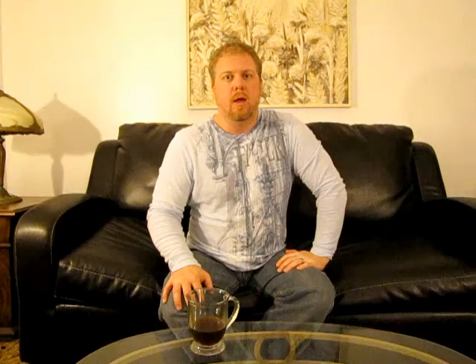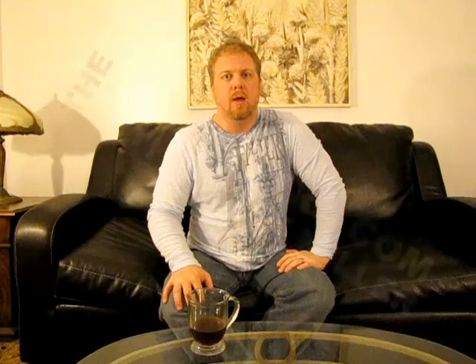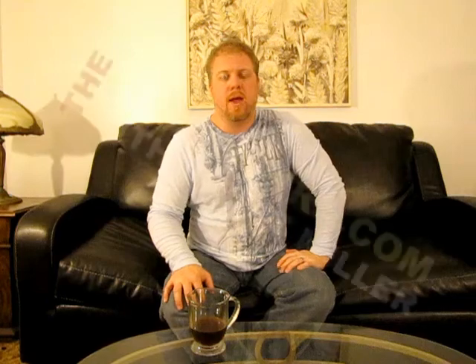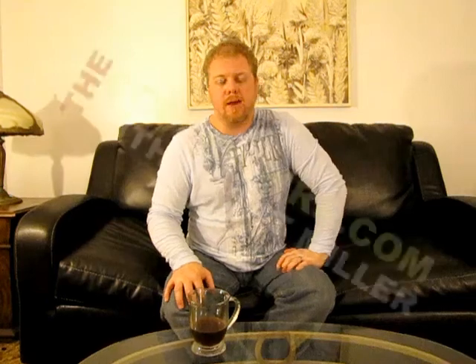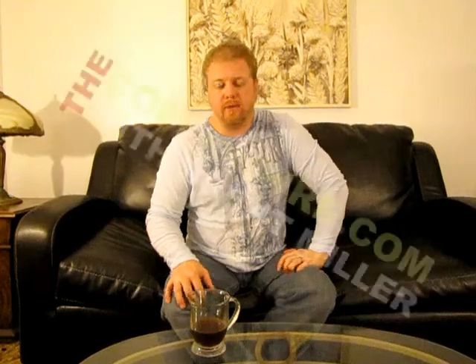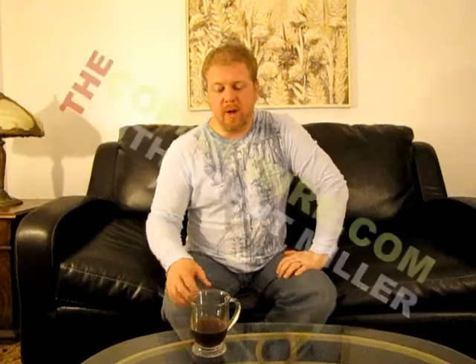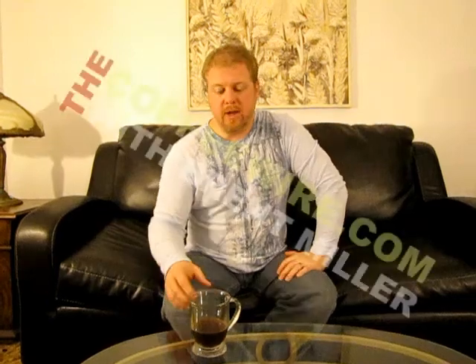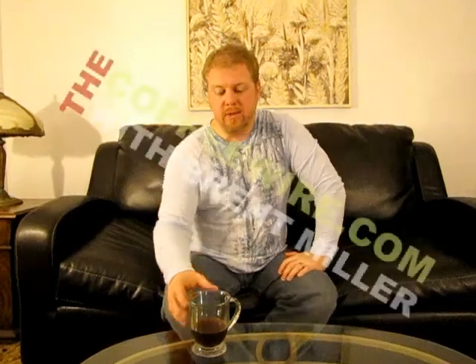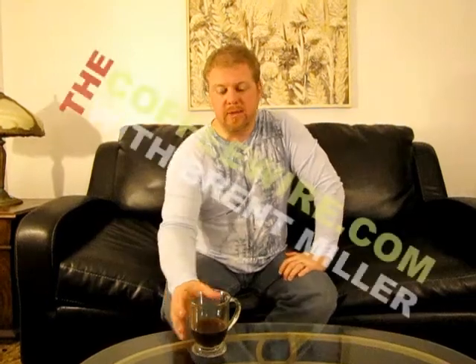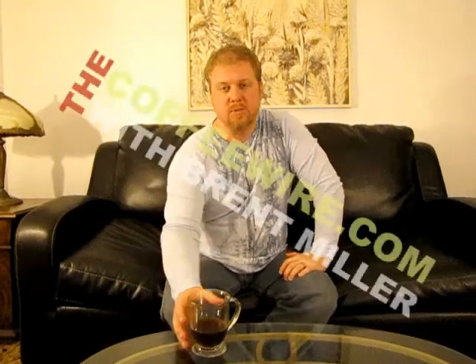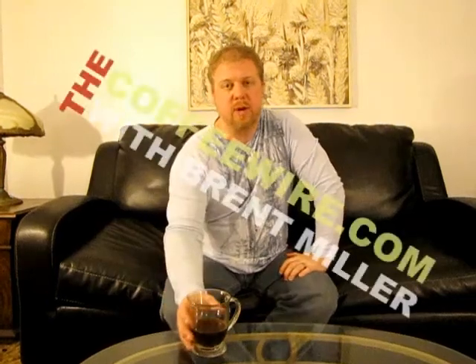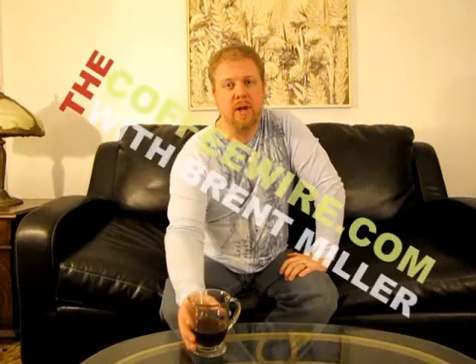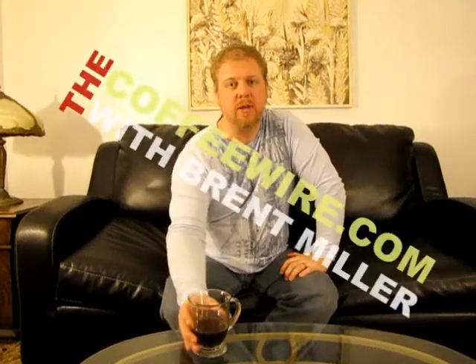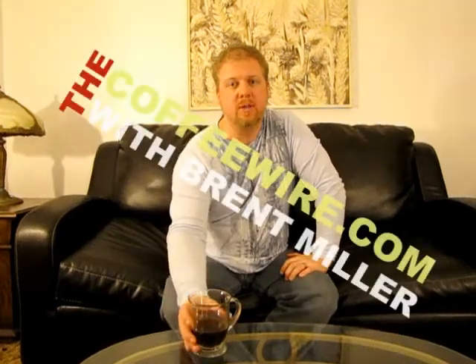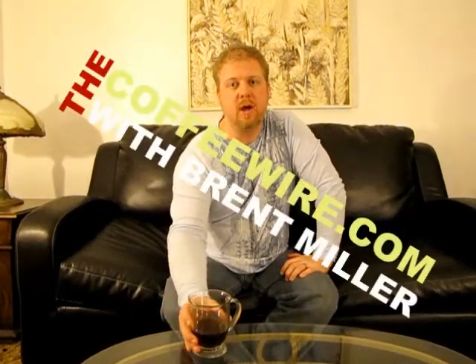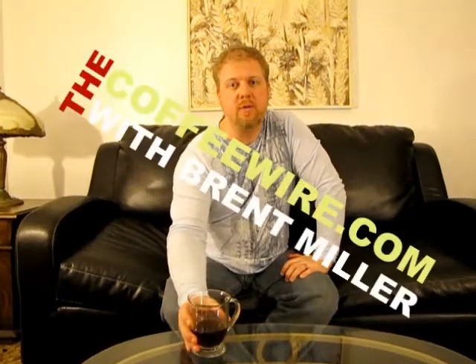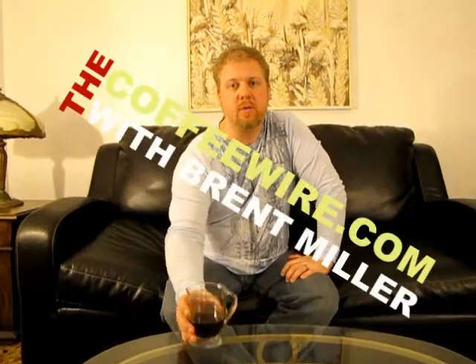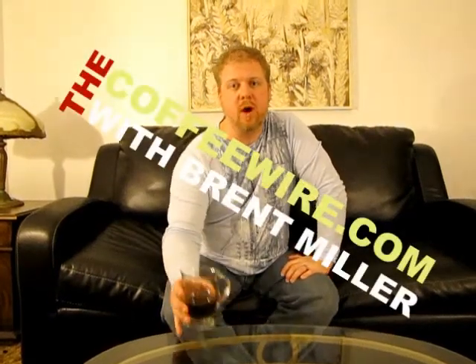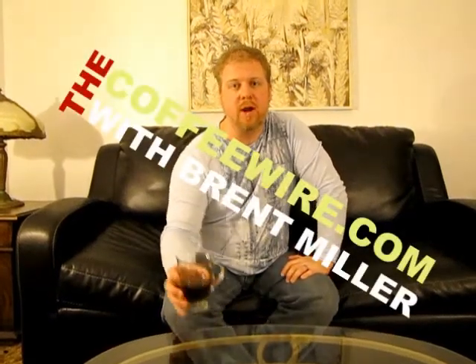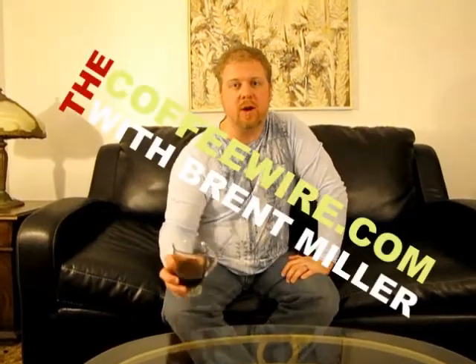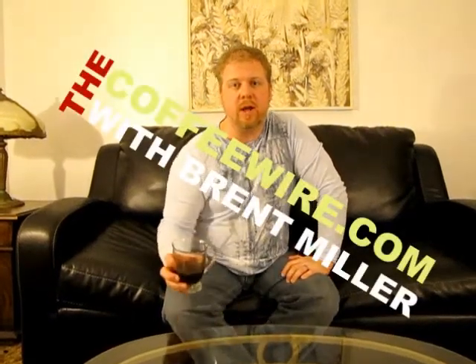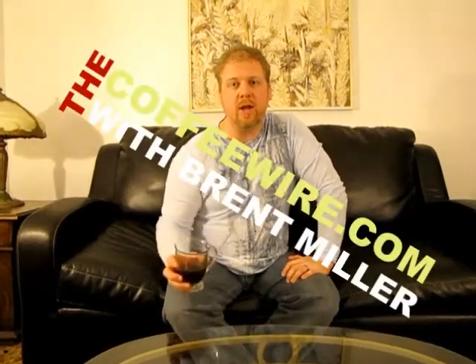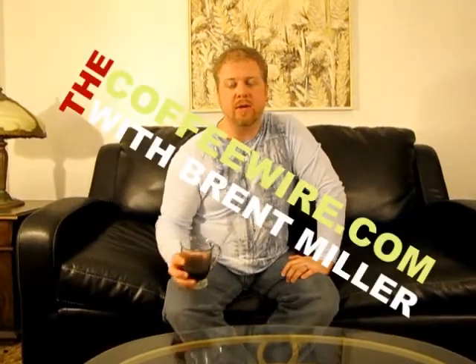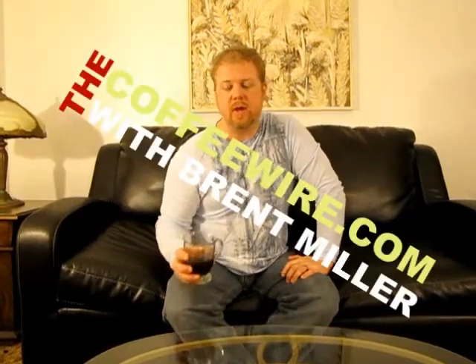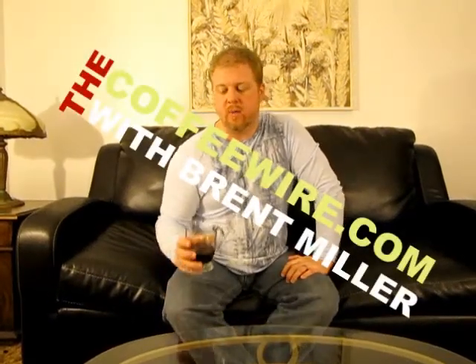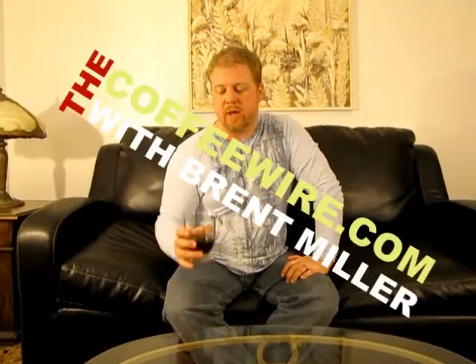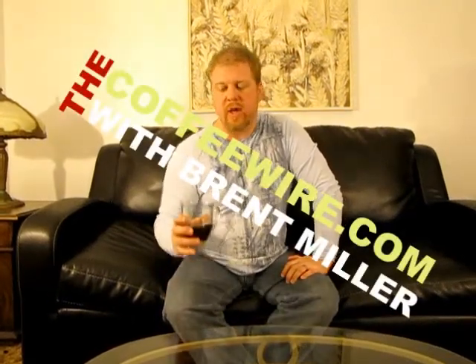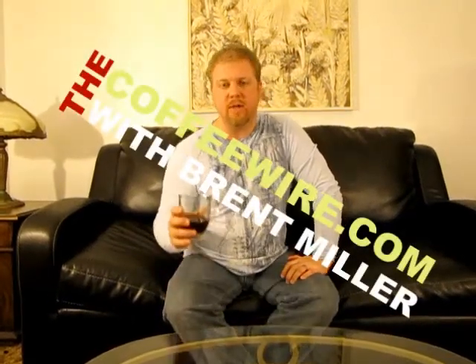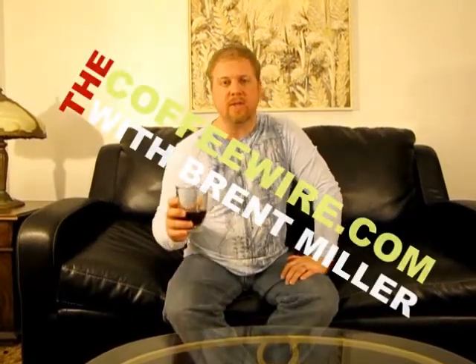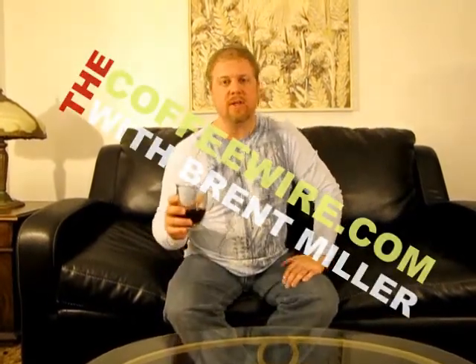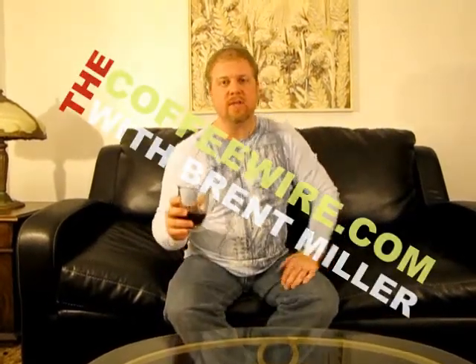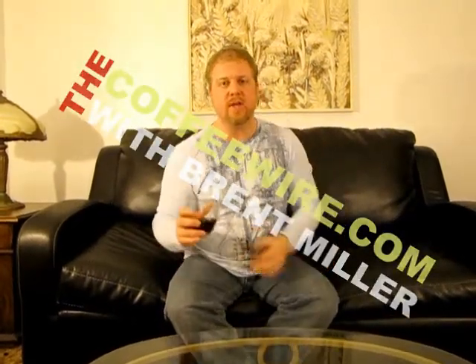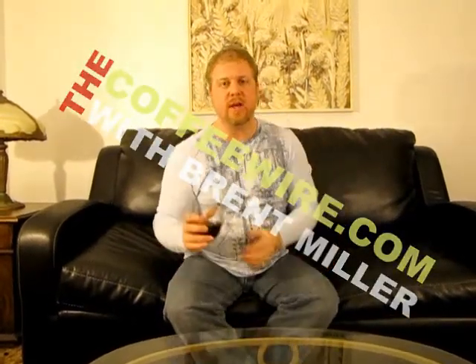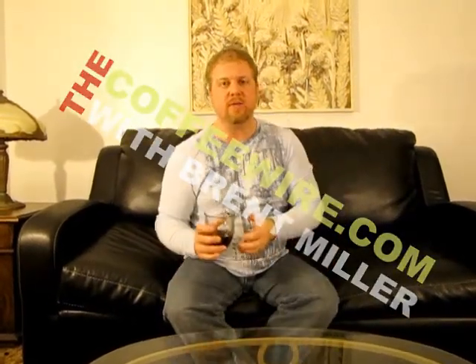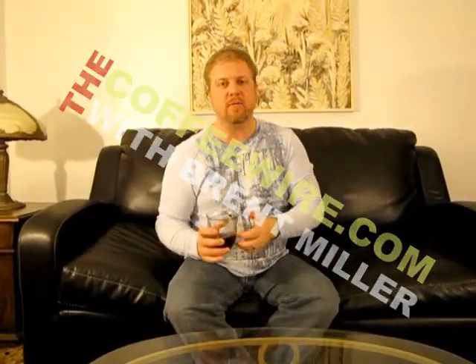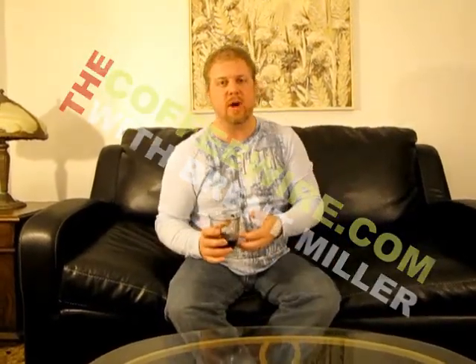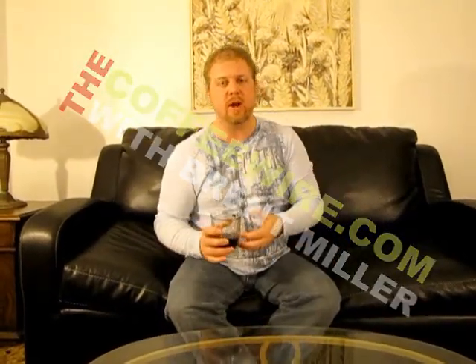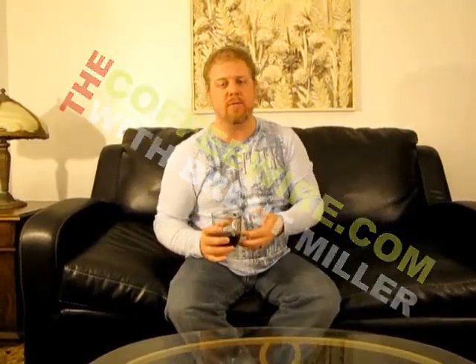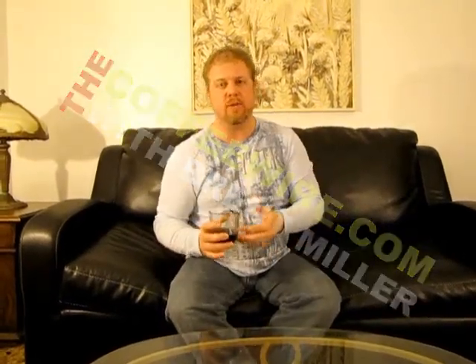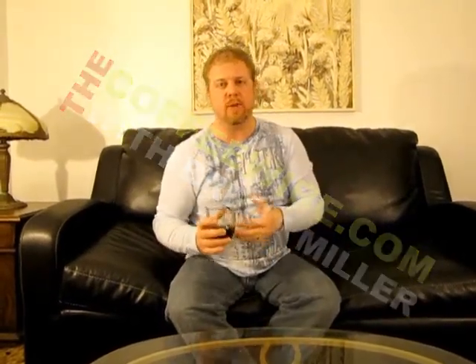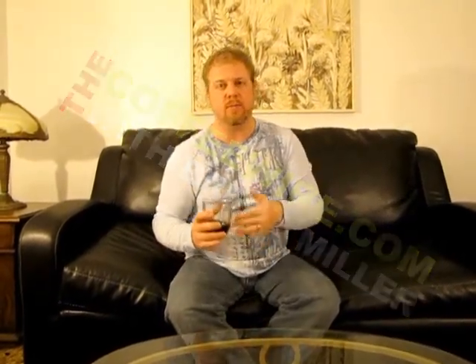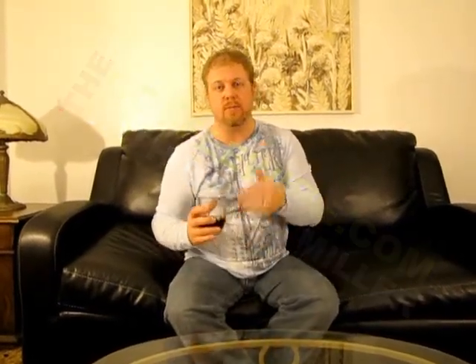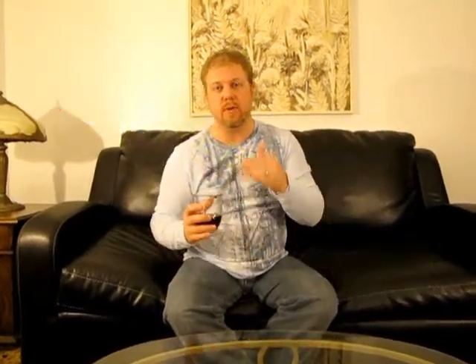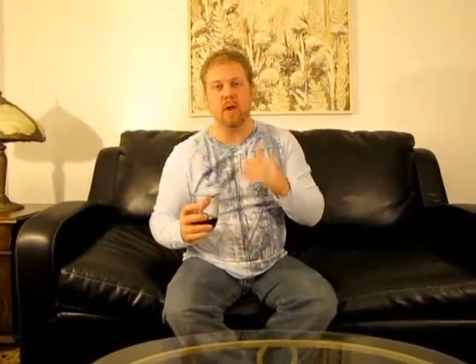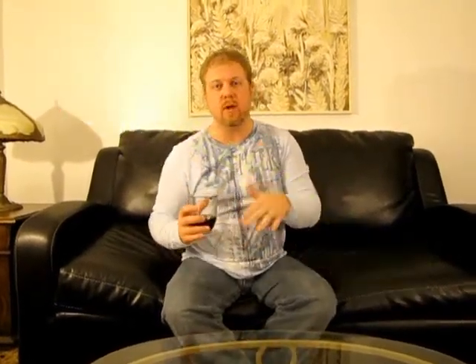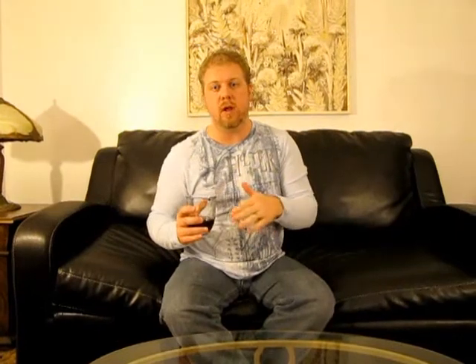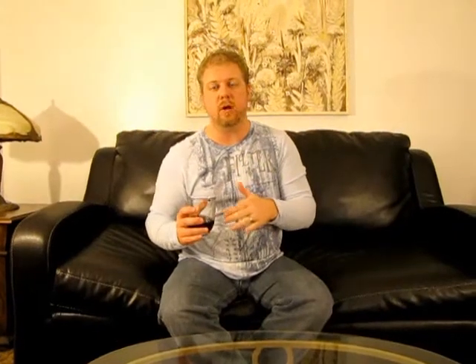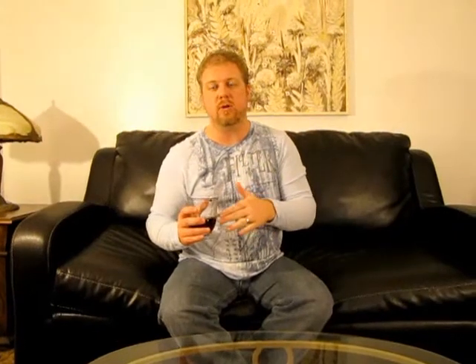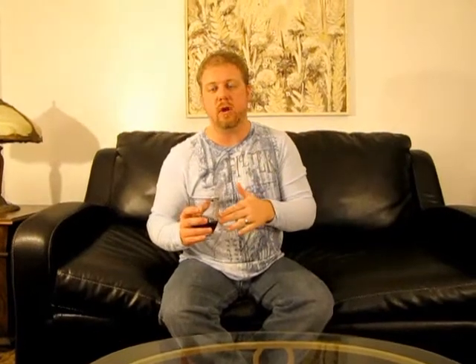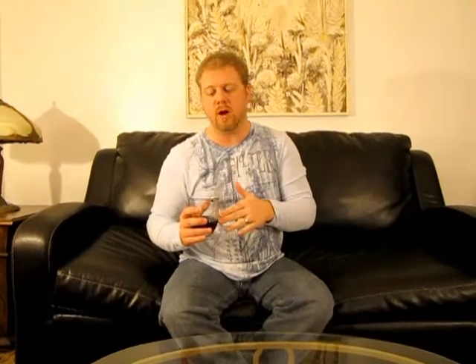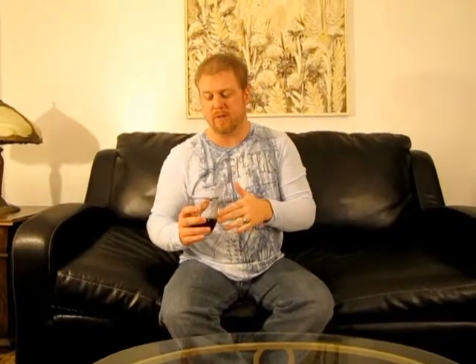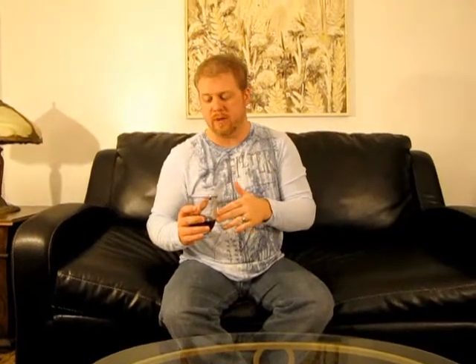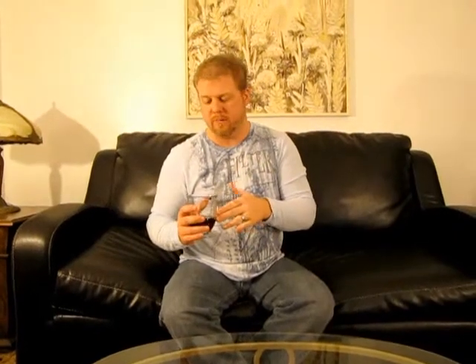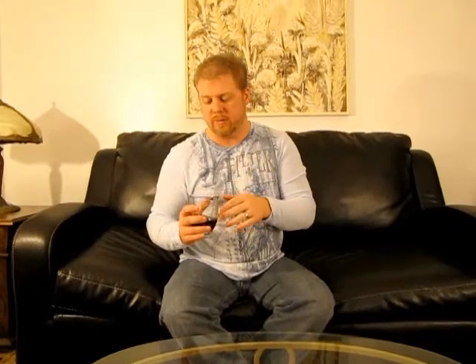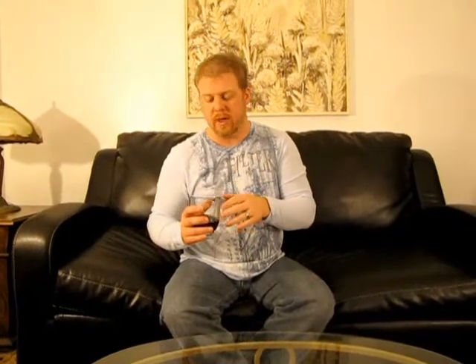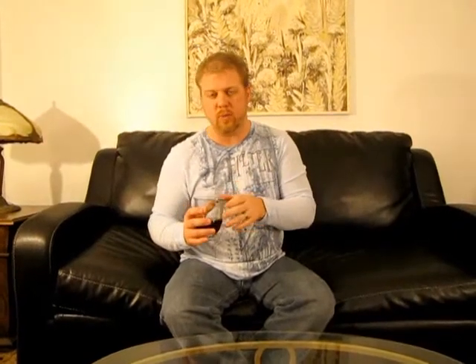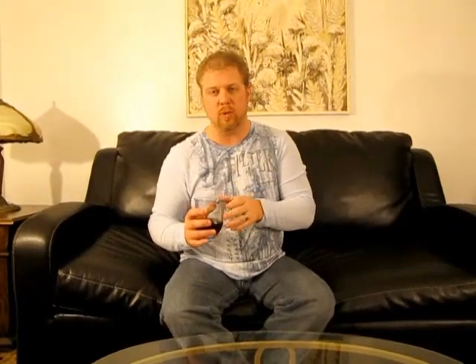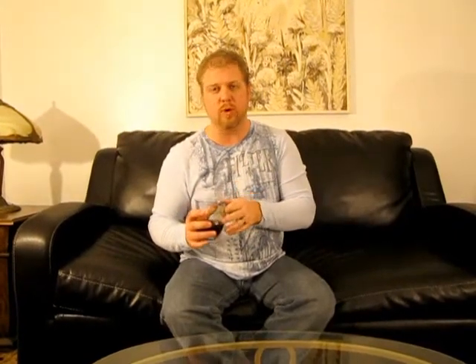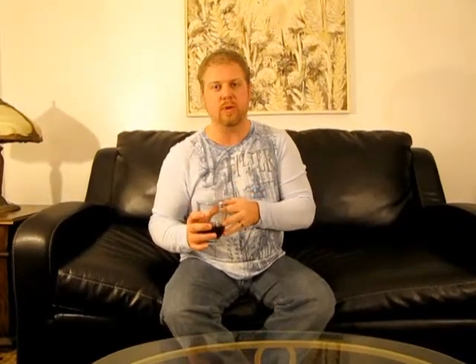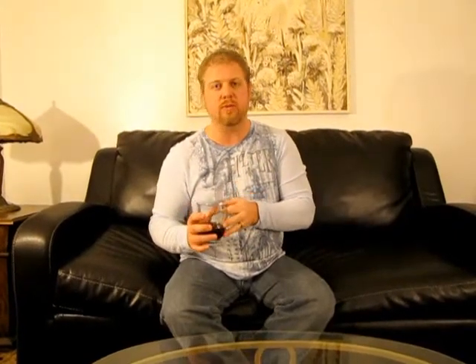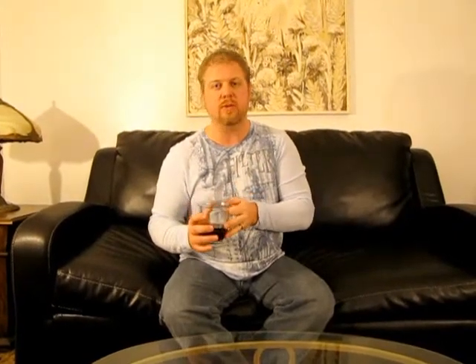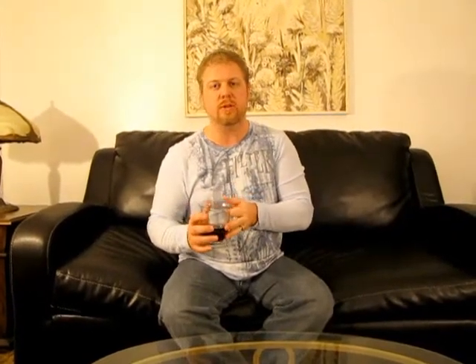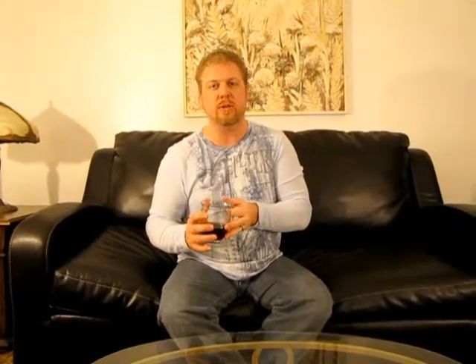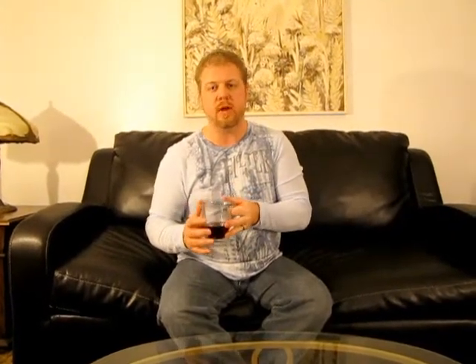Hey everybody, this is Brent at The Coffee Wire, and we have the second variety from El Lago Coffee that we're reviewing tonight.